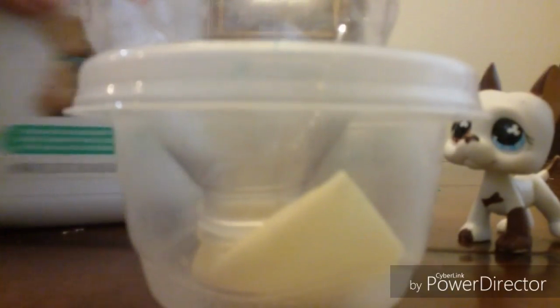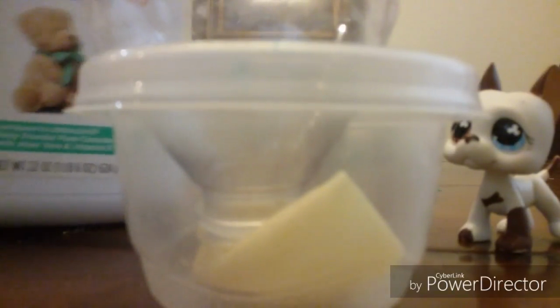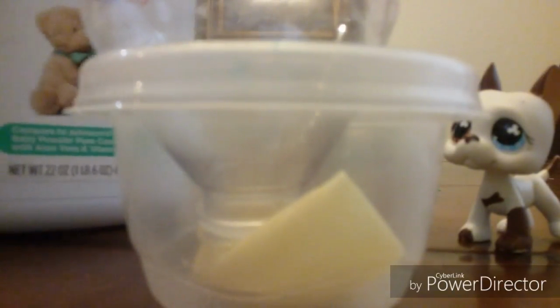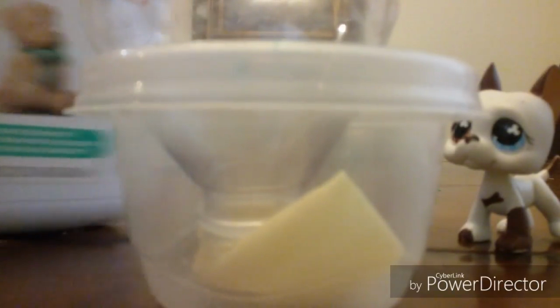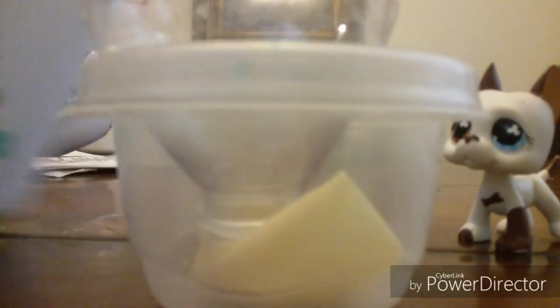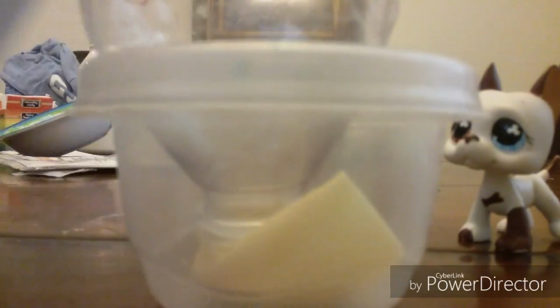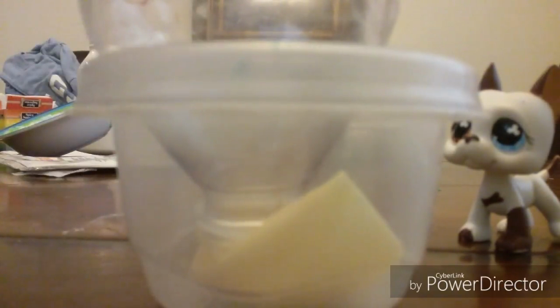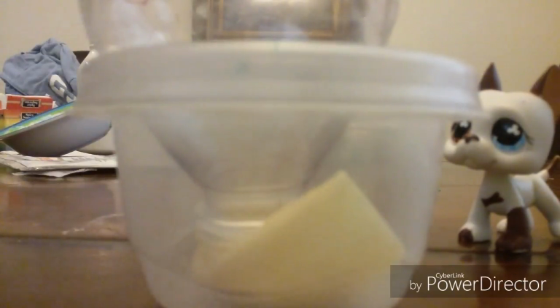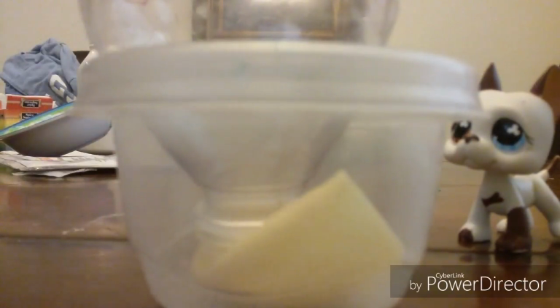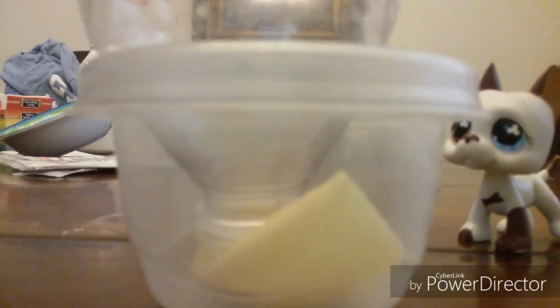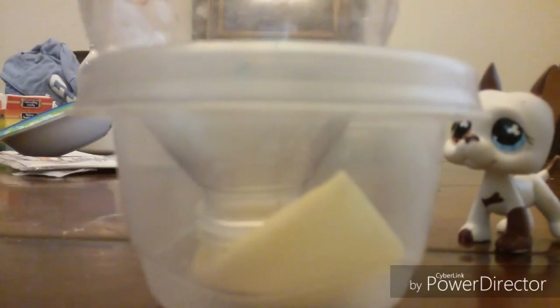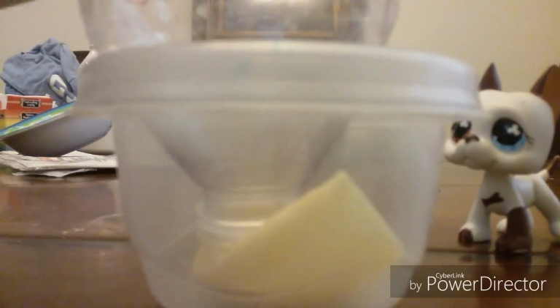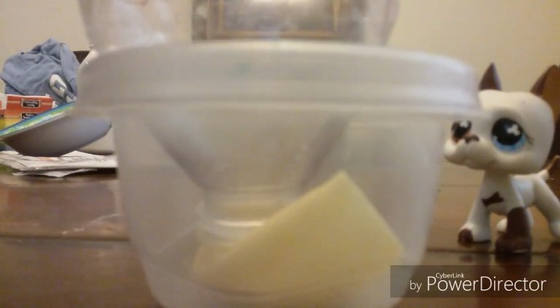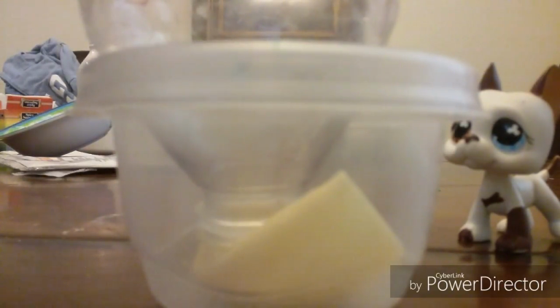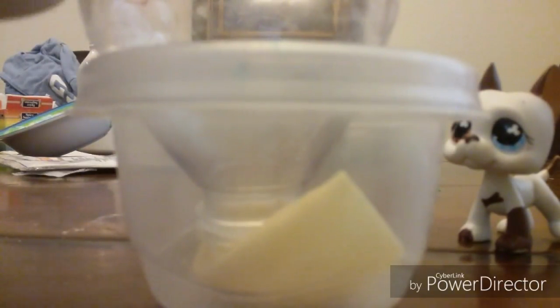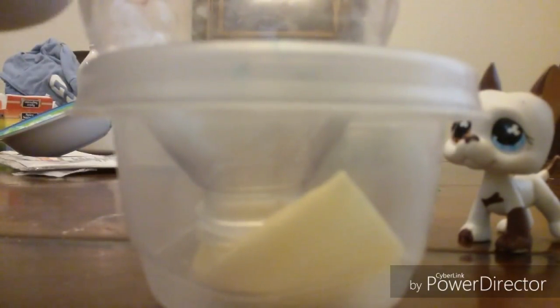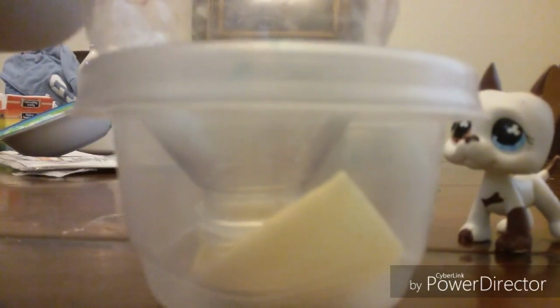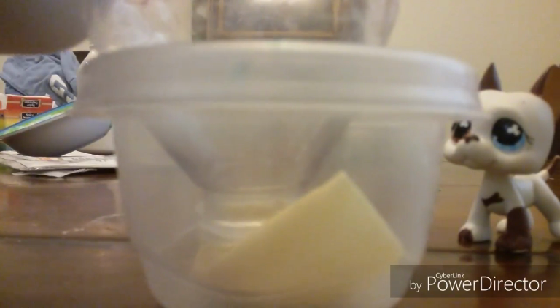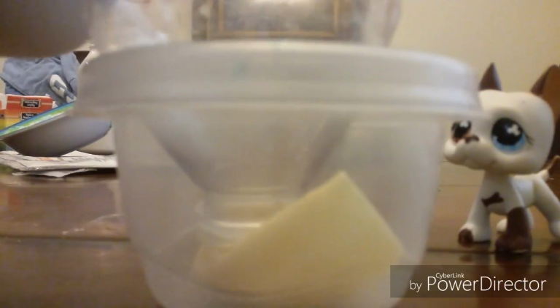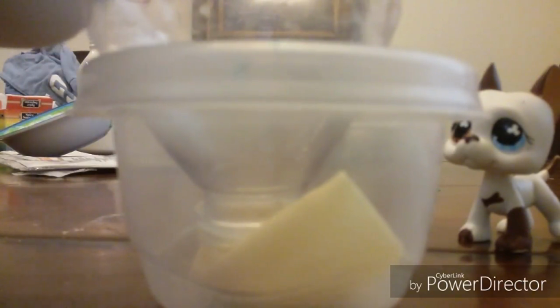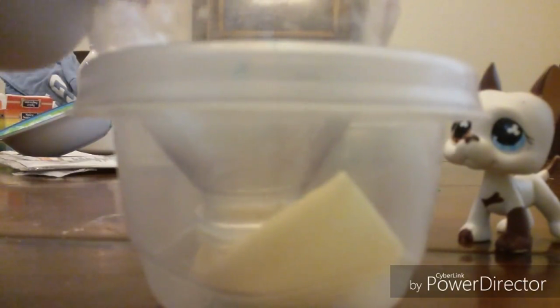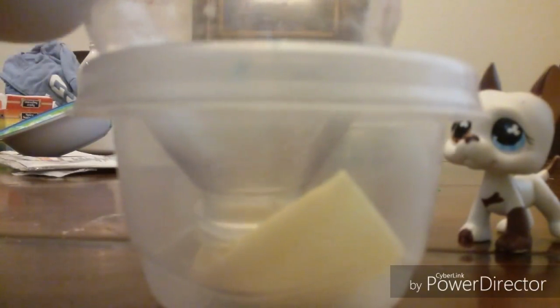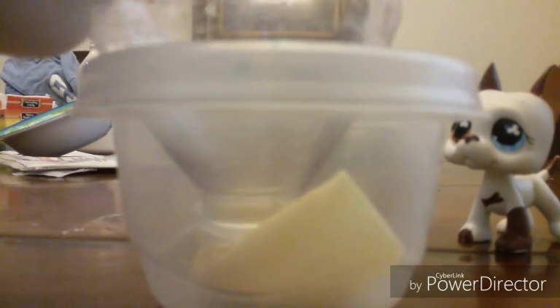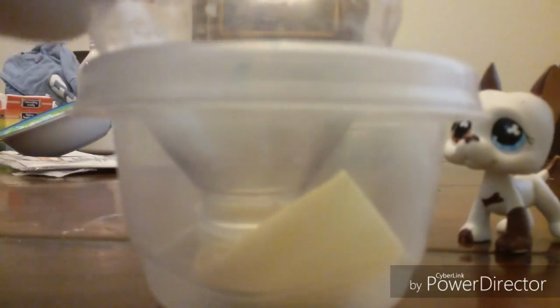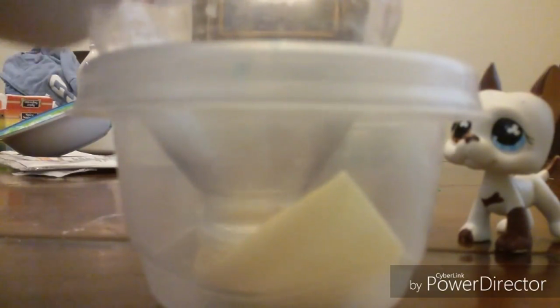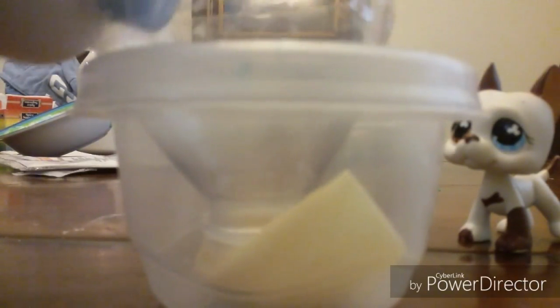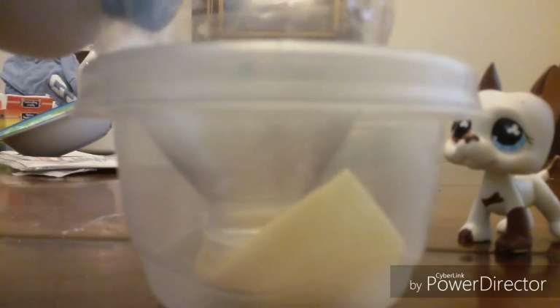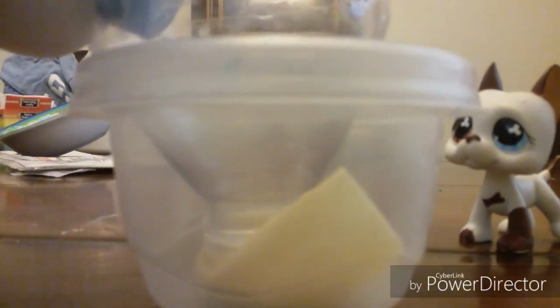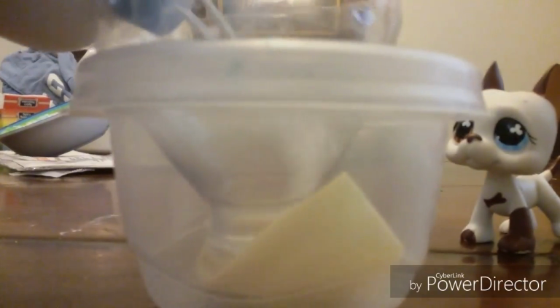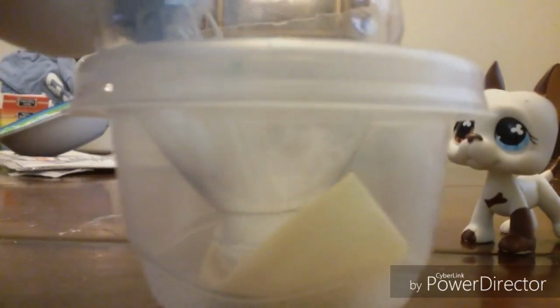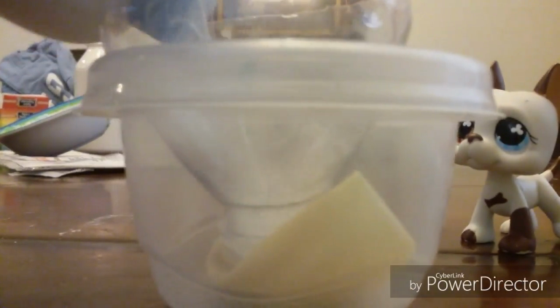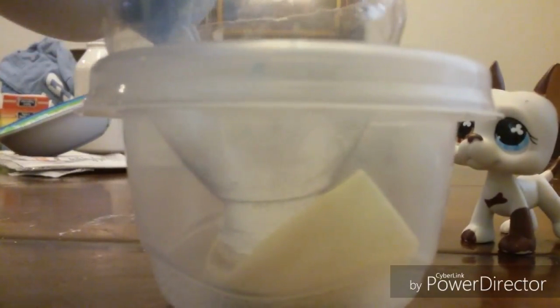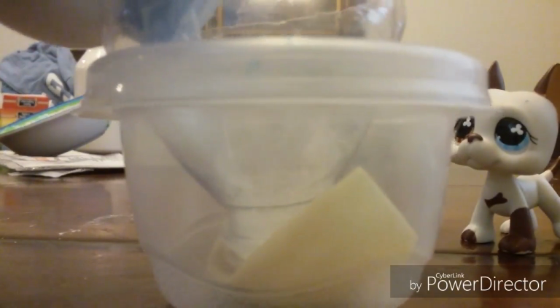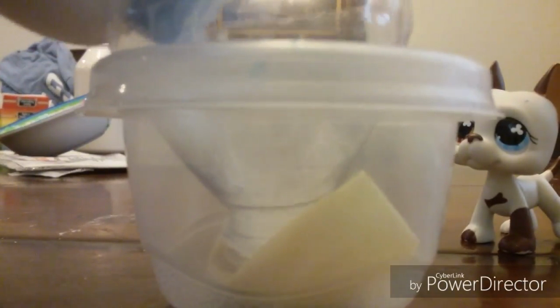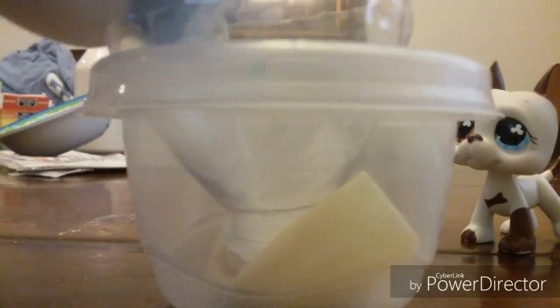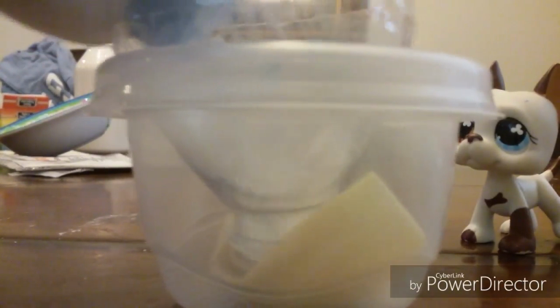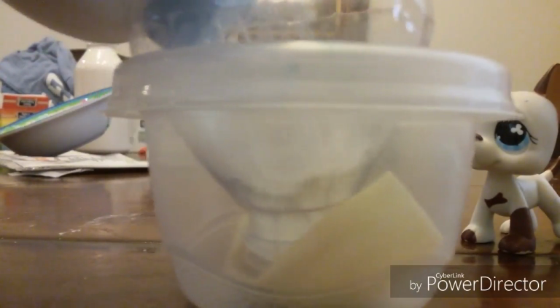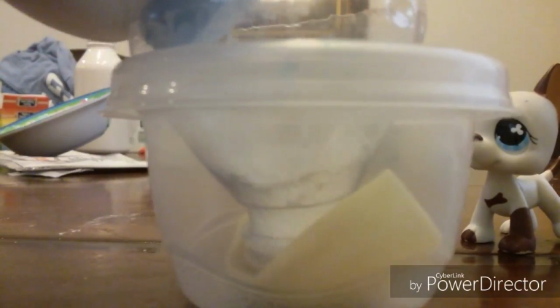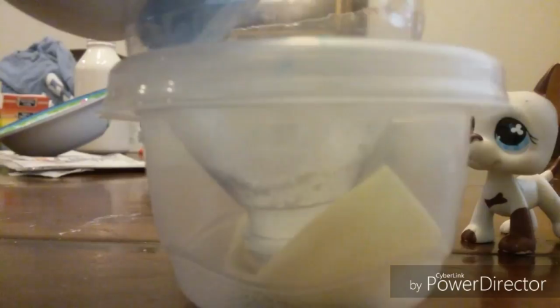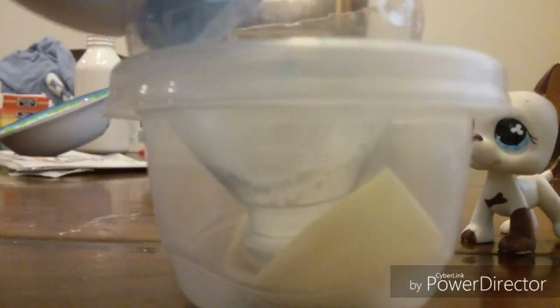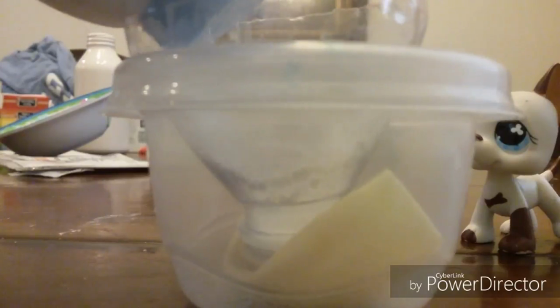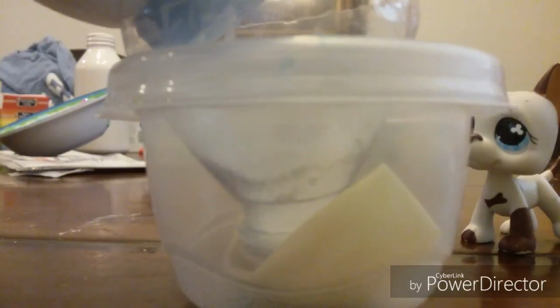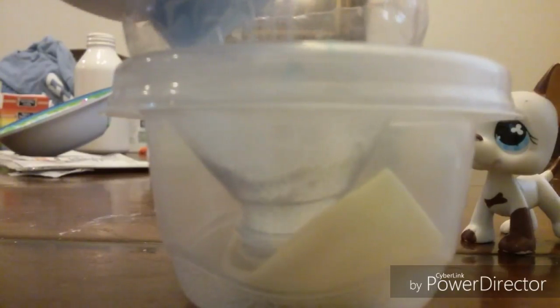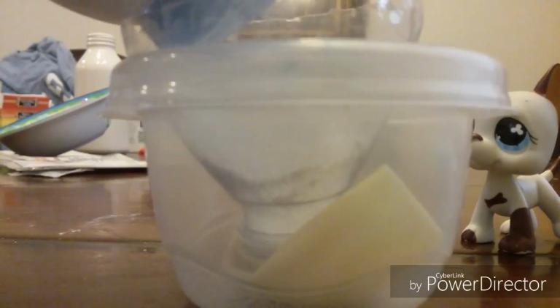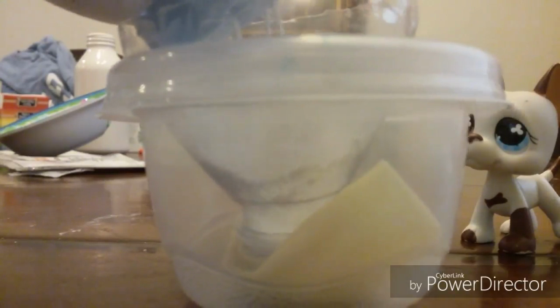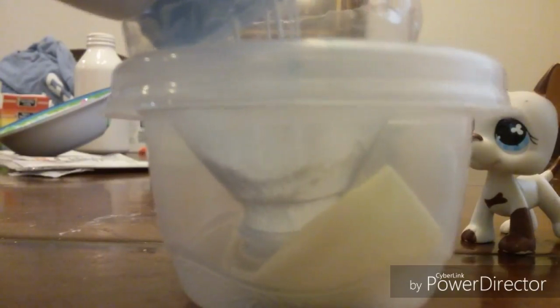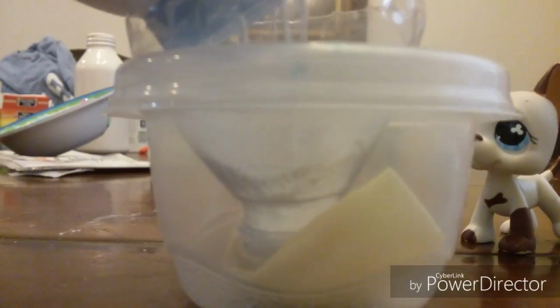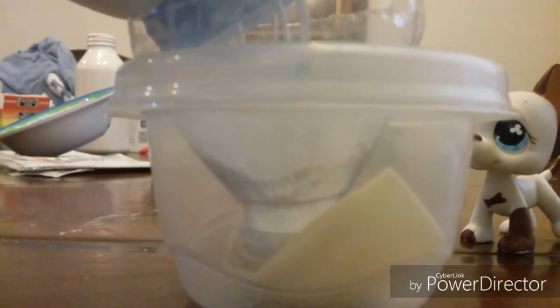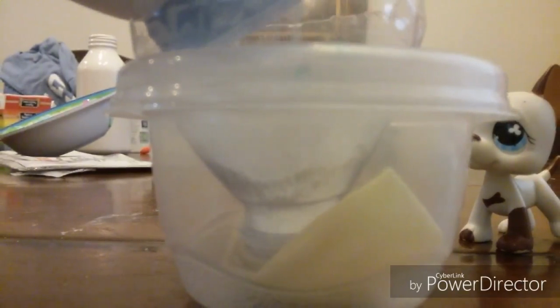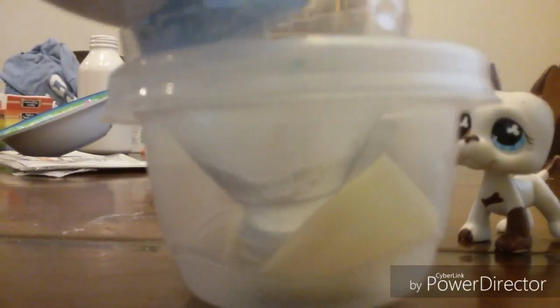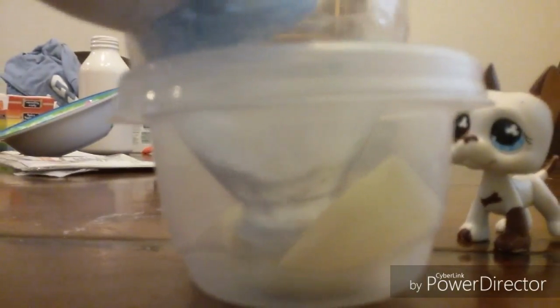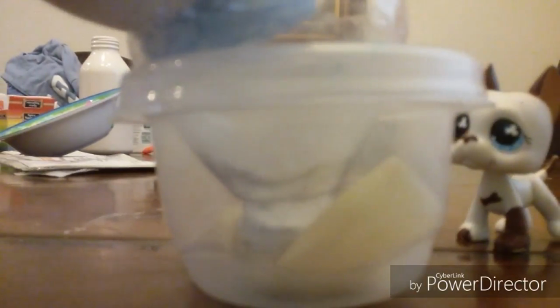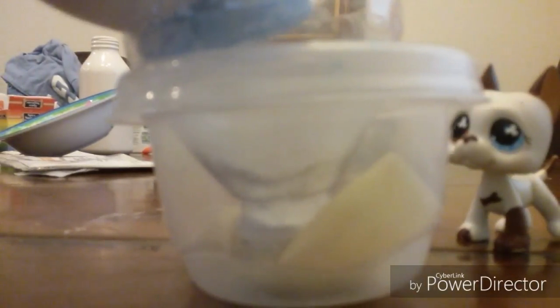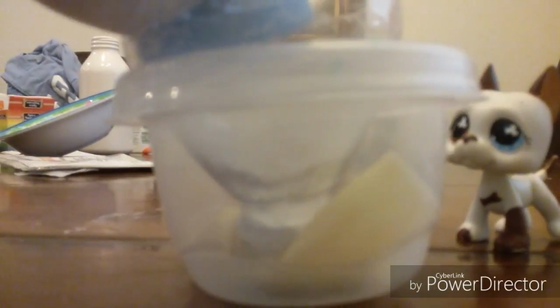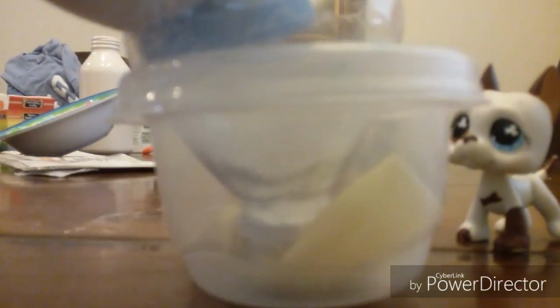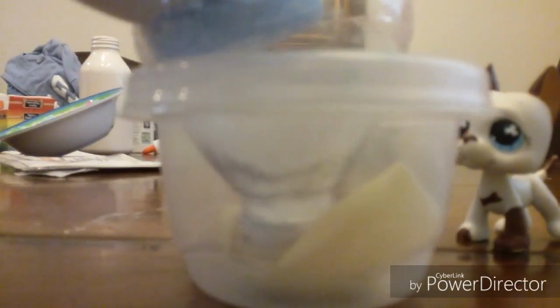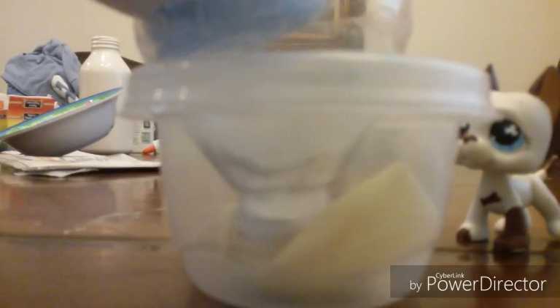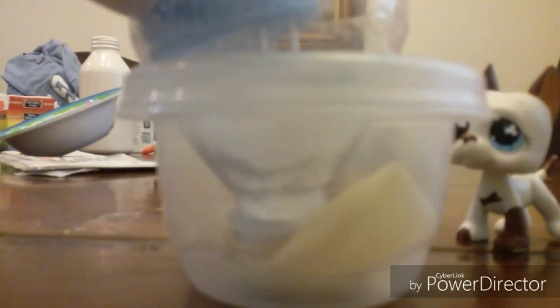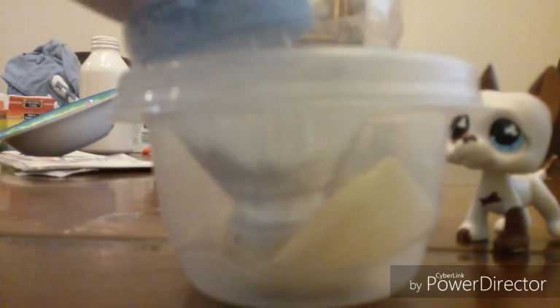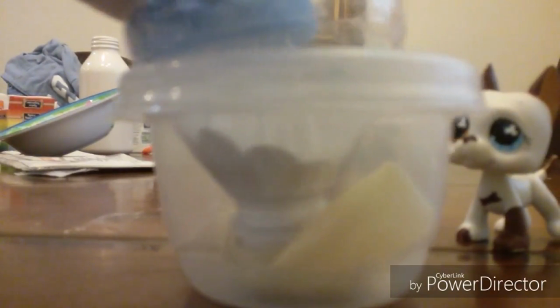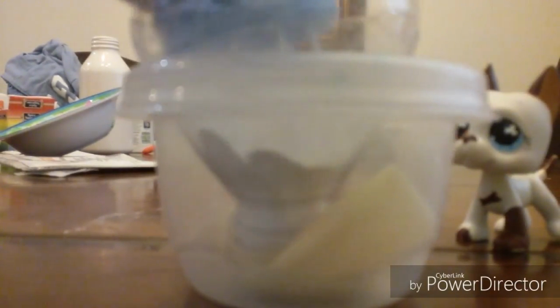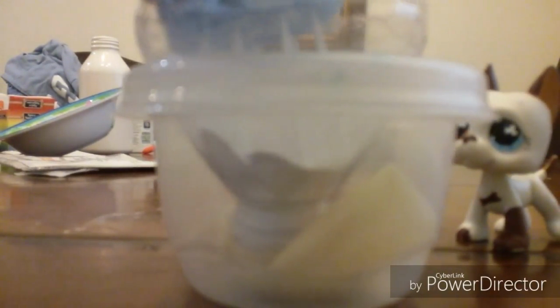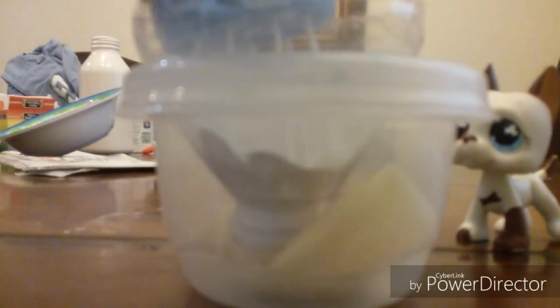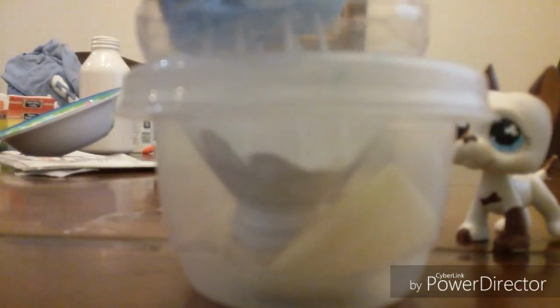I'm using this cup to hold it, and now I'm going to put my baby powder in. I'm going to speed this up for you guys.